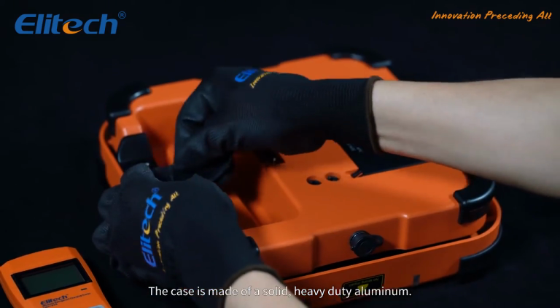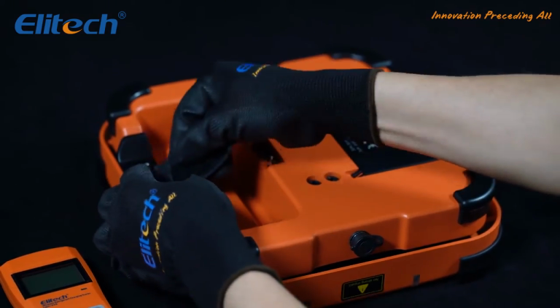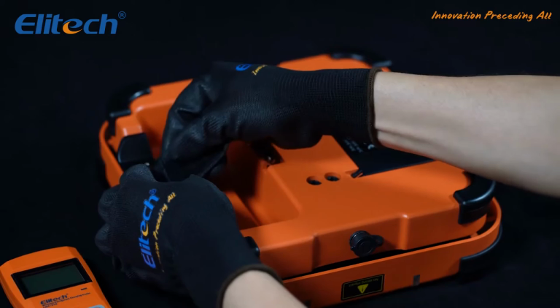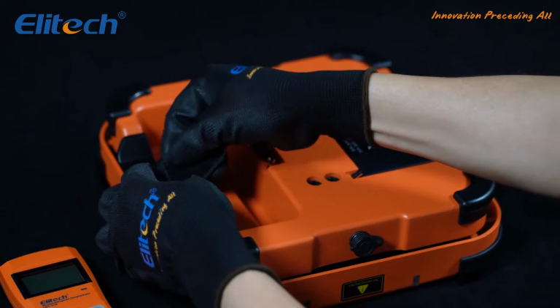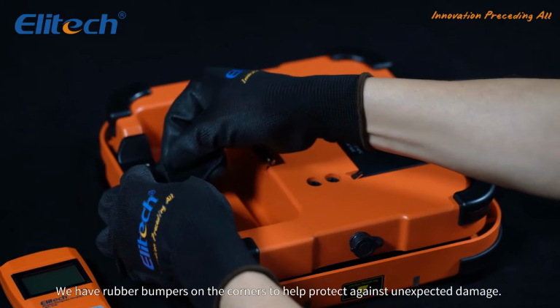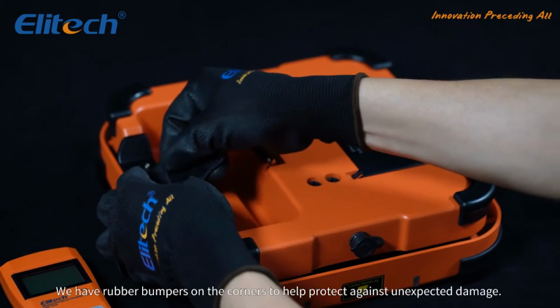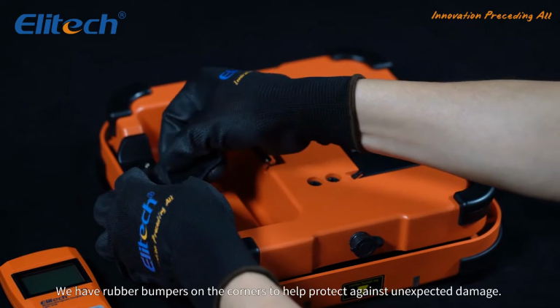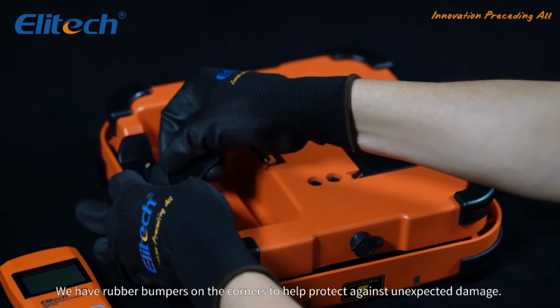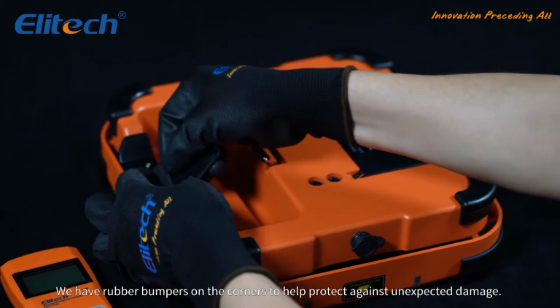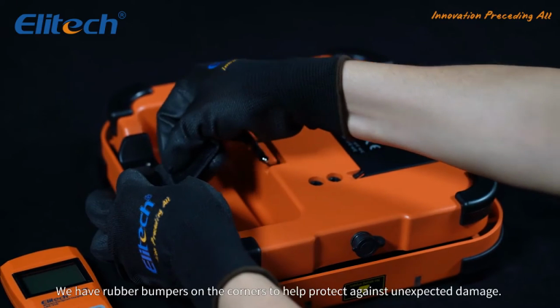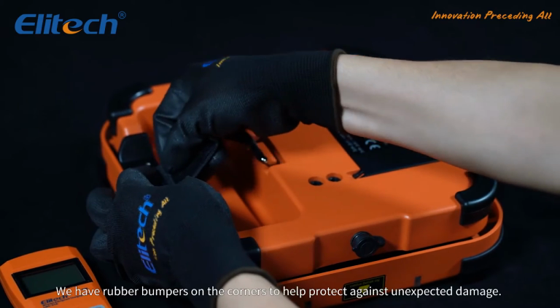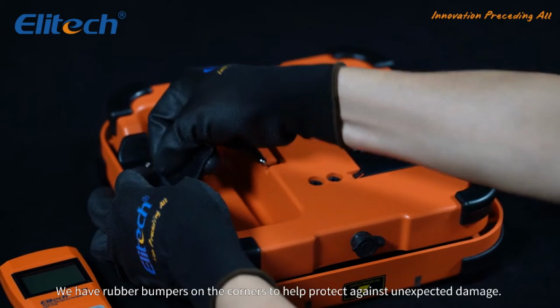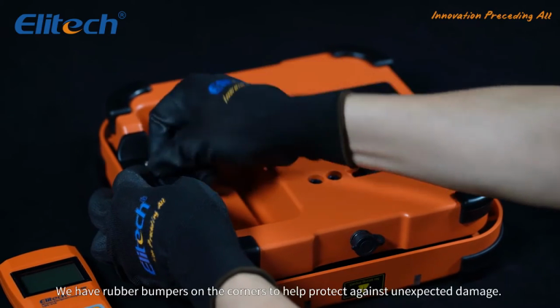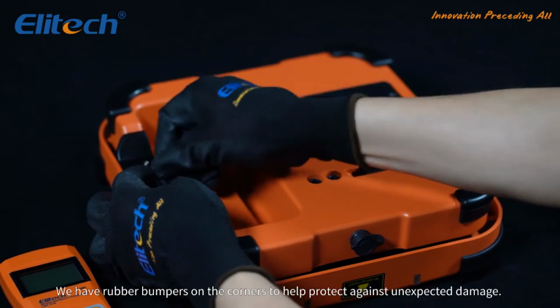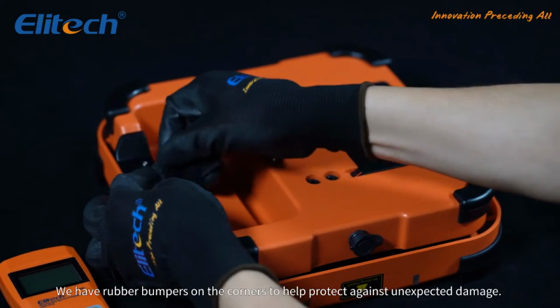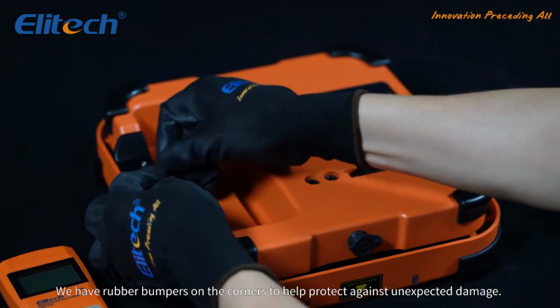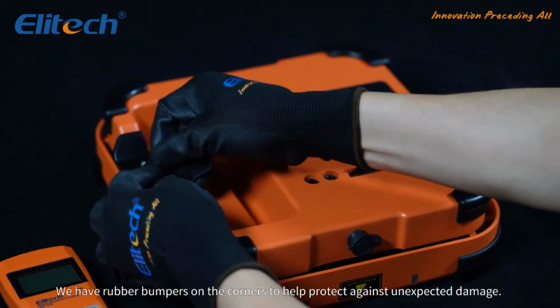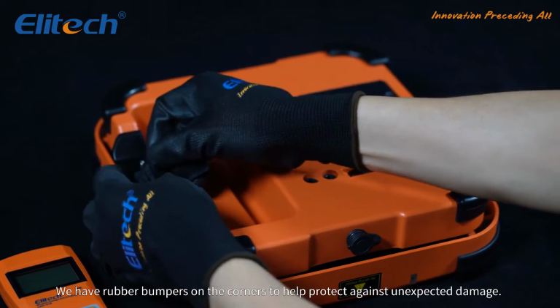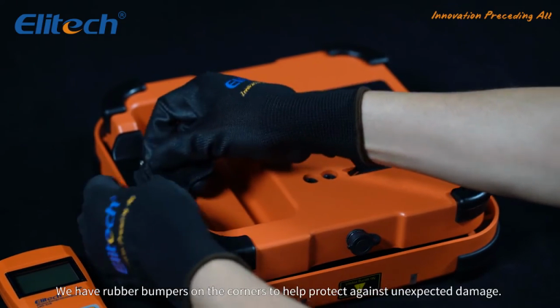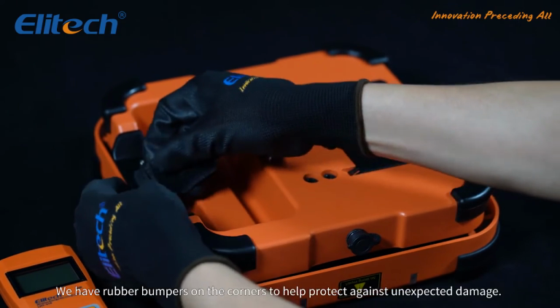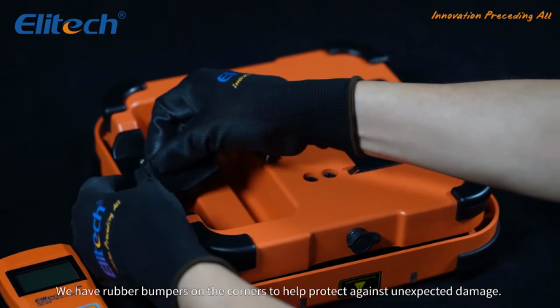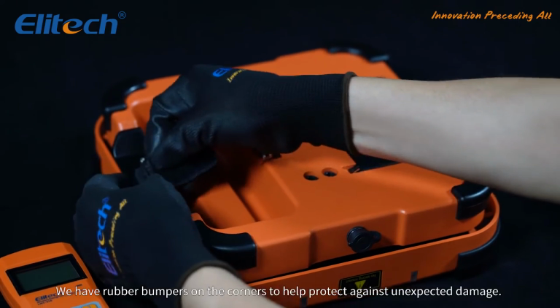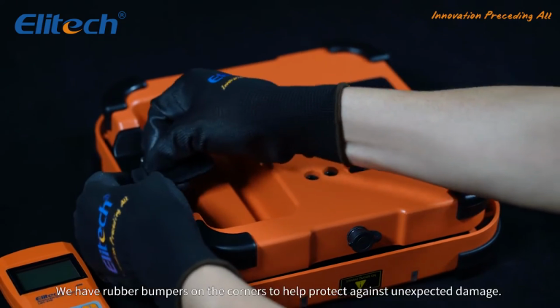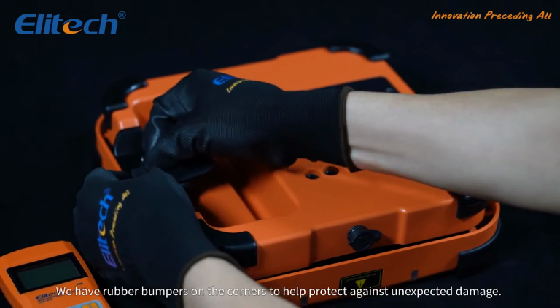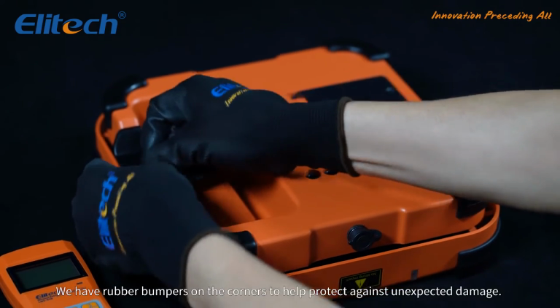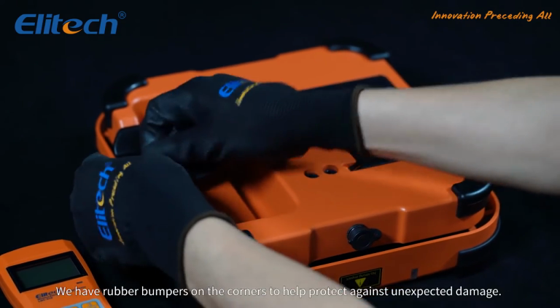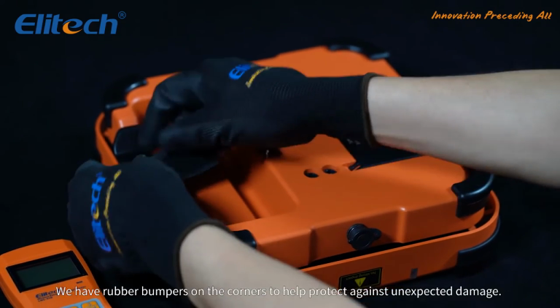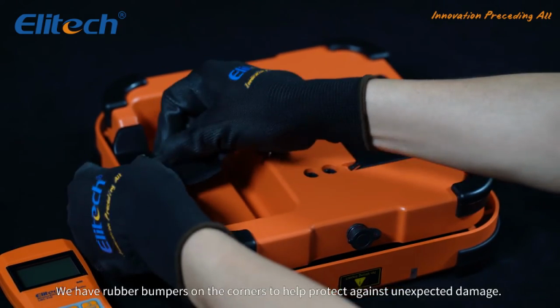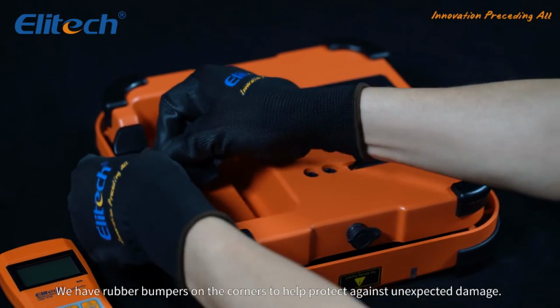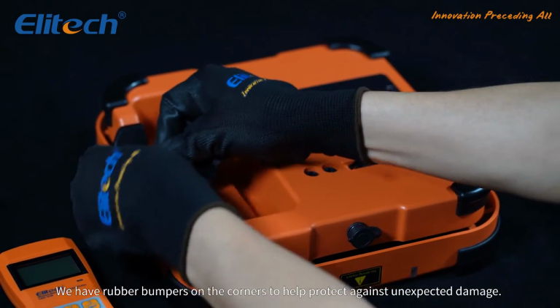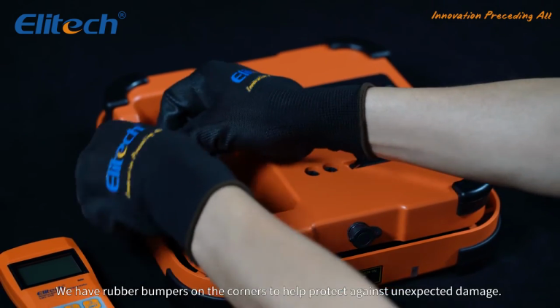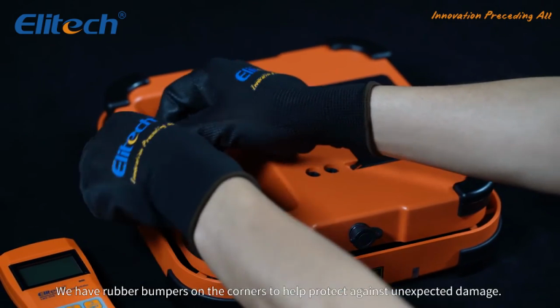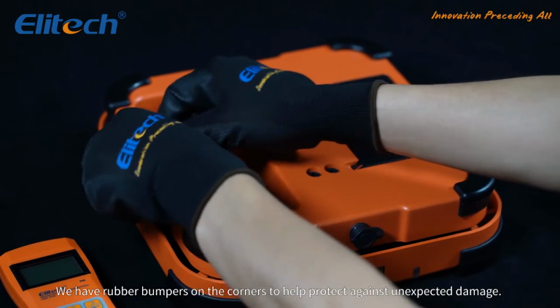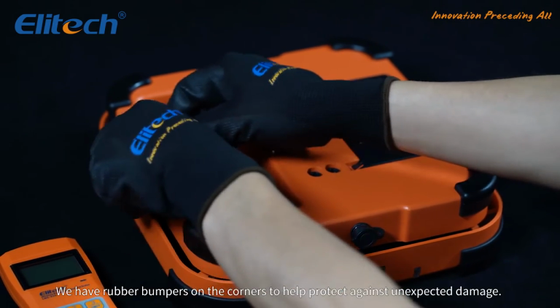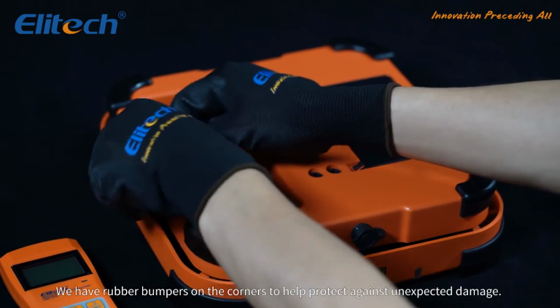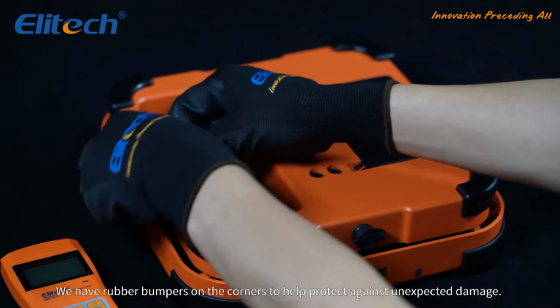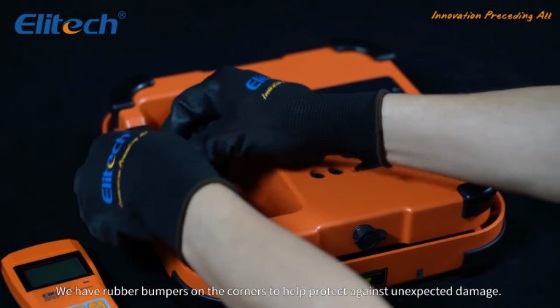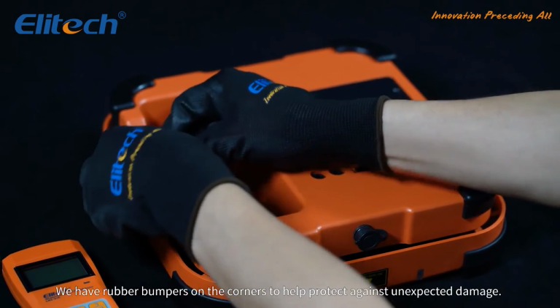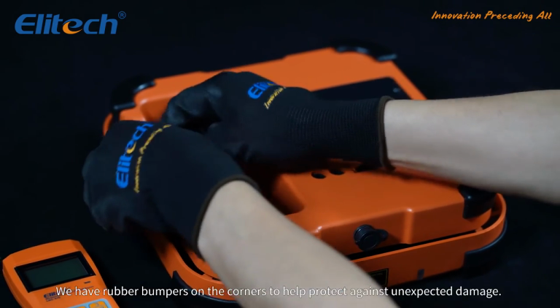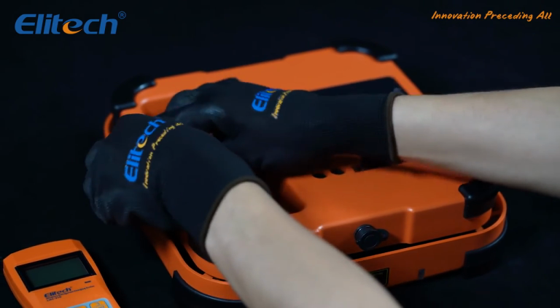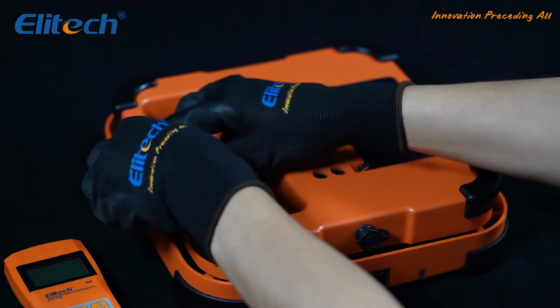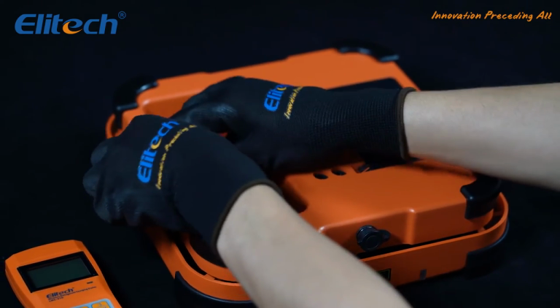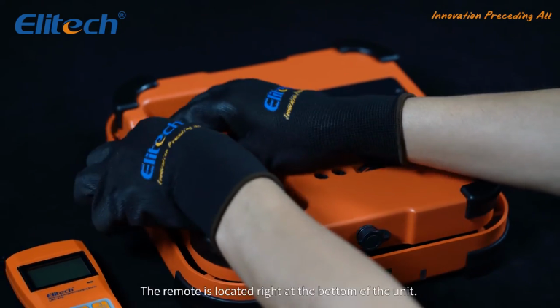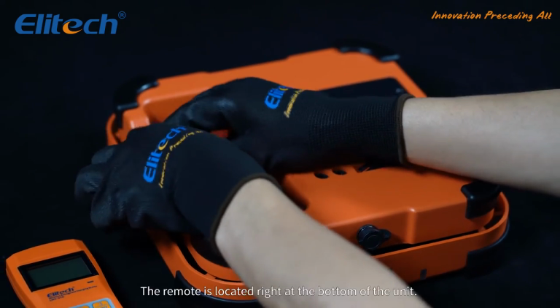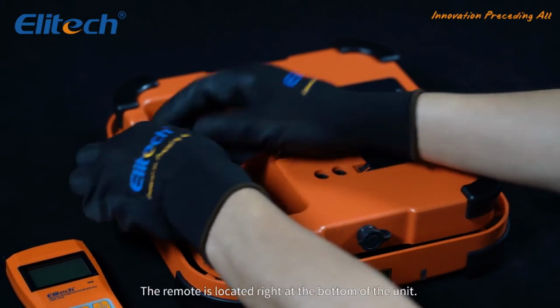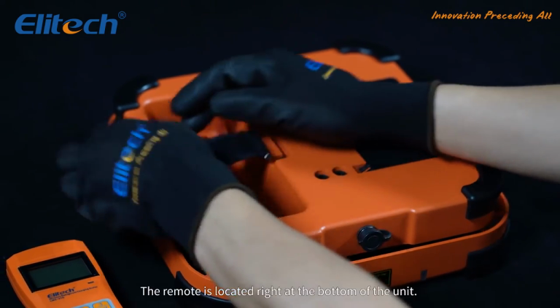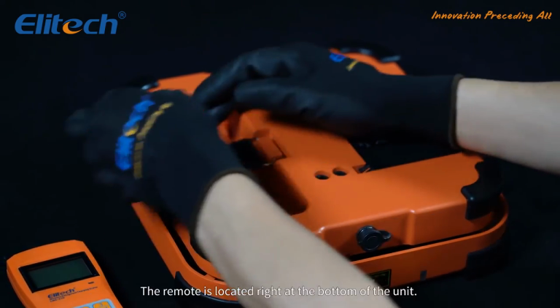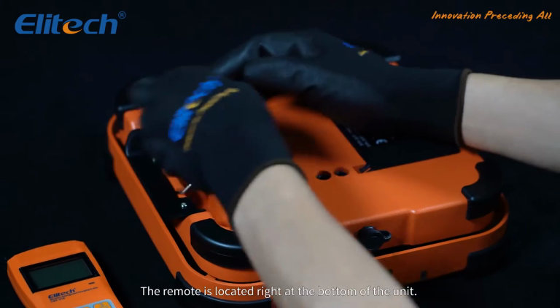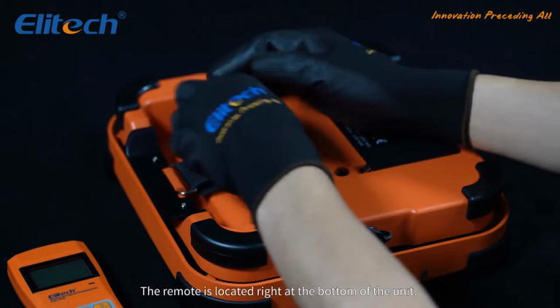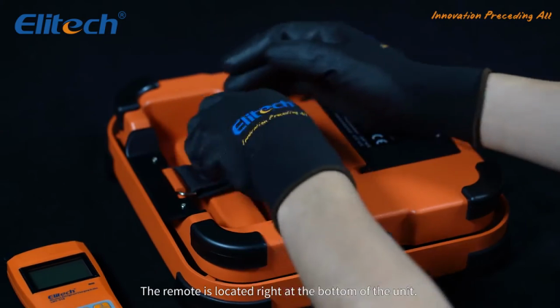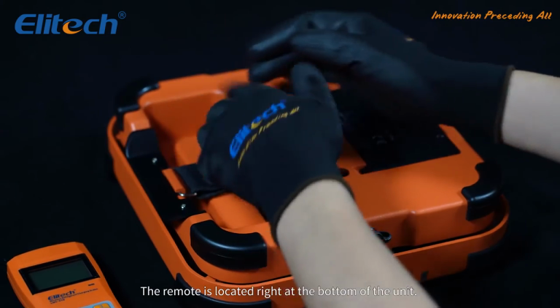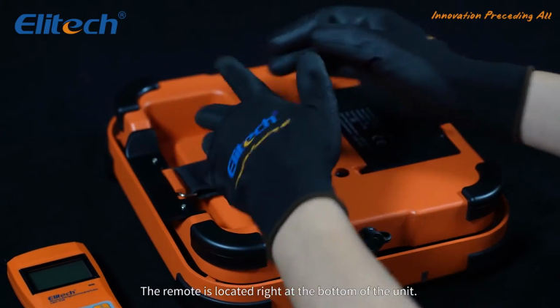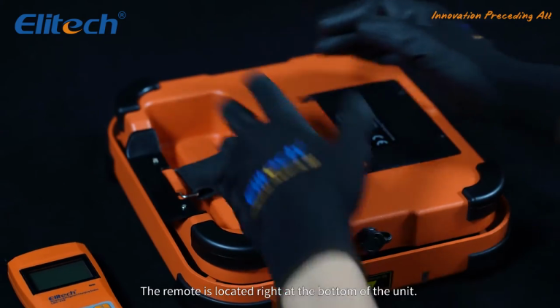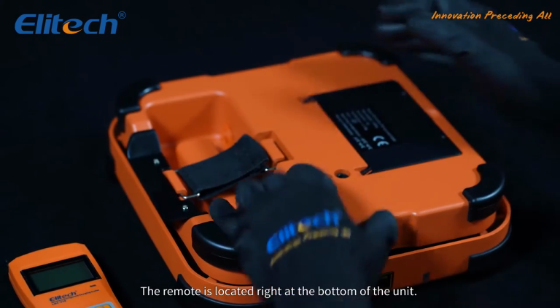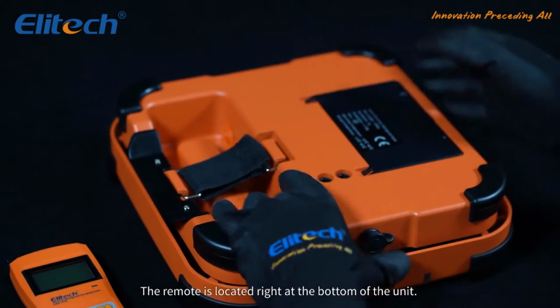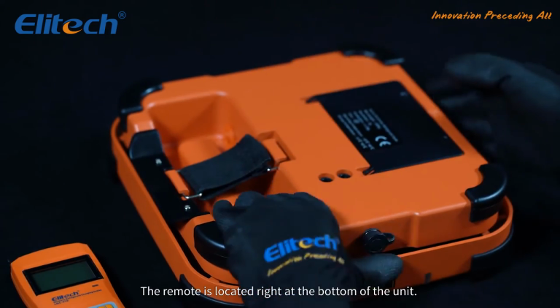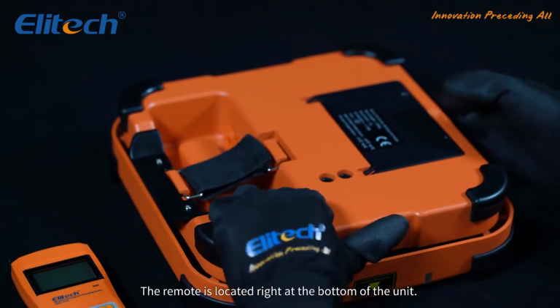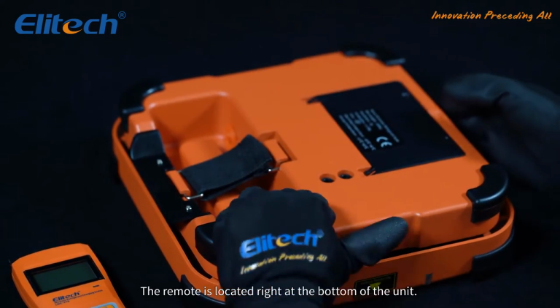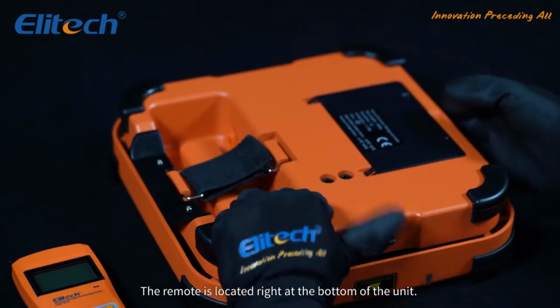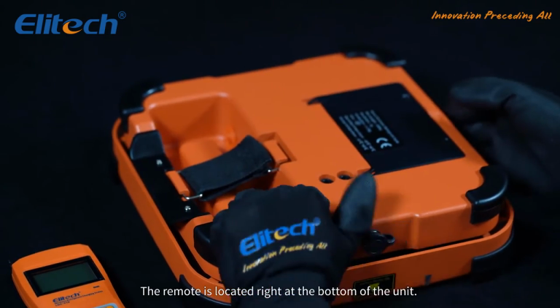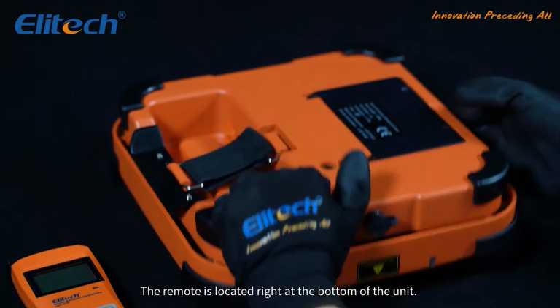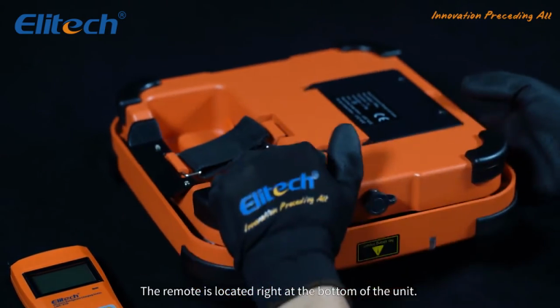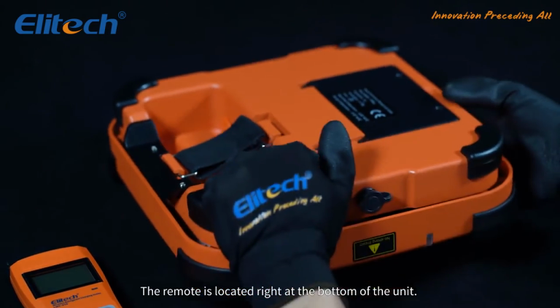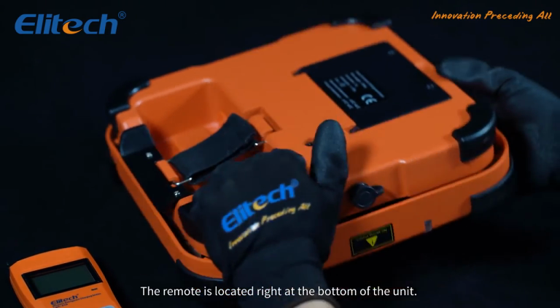We have rubber bumpers on the corners to help protect against unexpected damage. The remote is located right at the bottom of the unit.